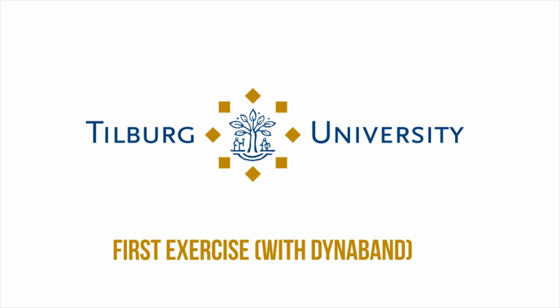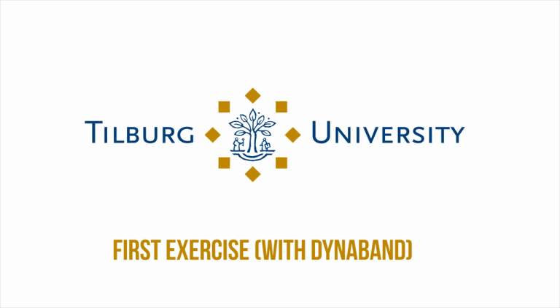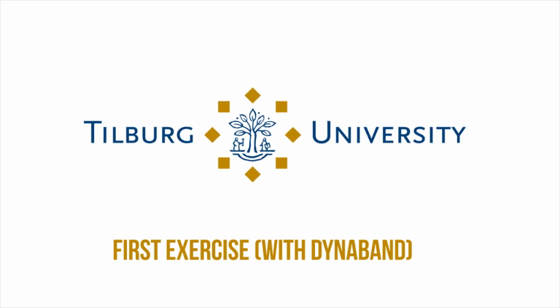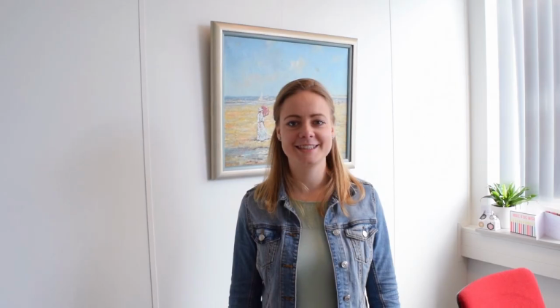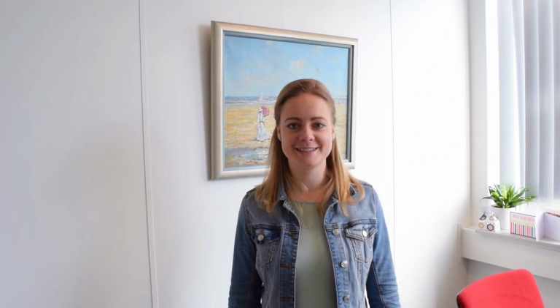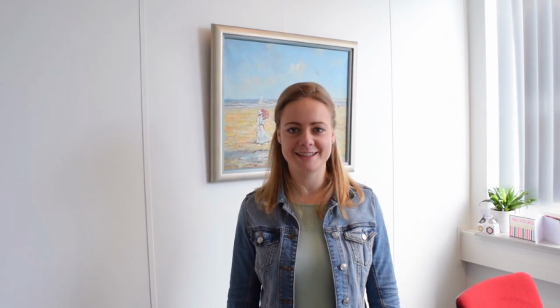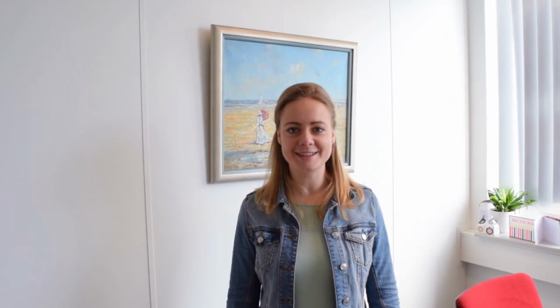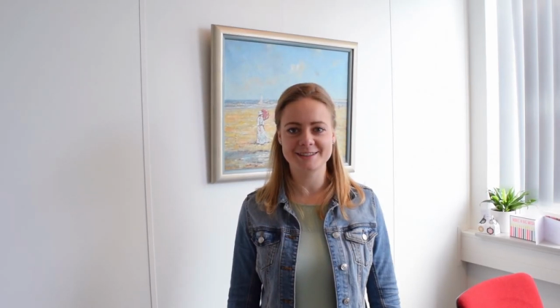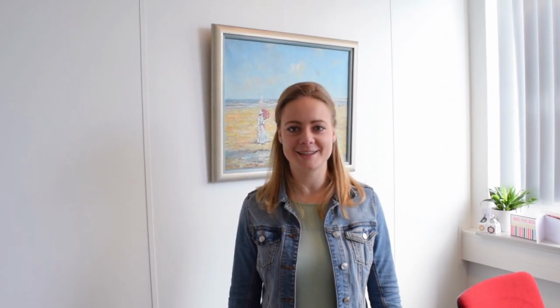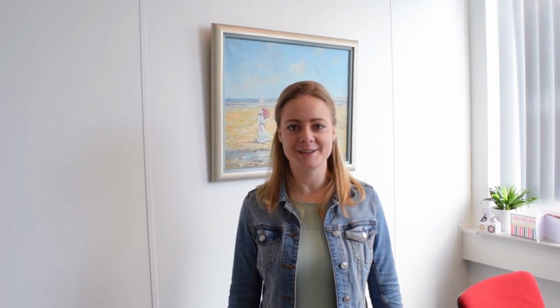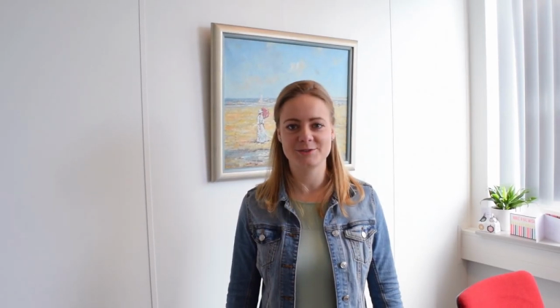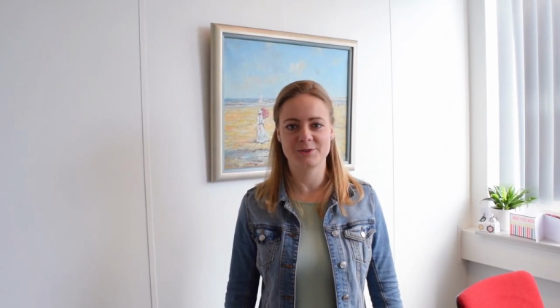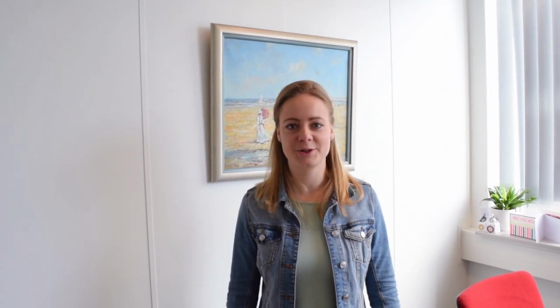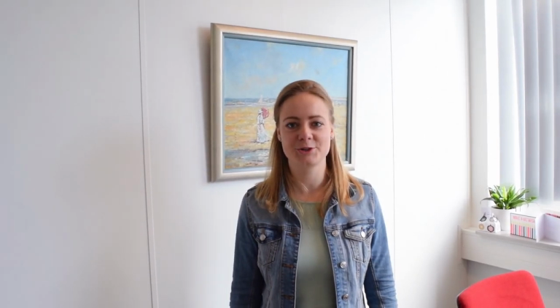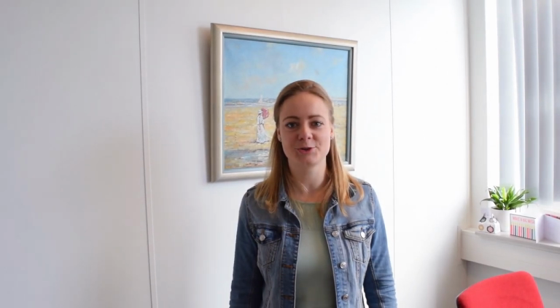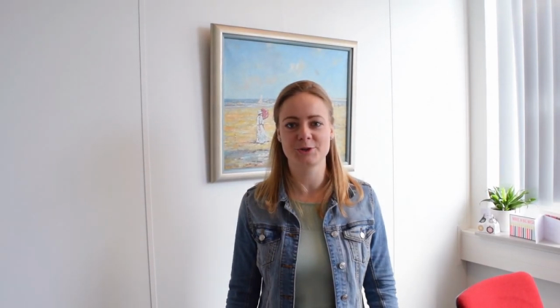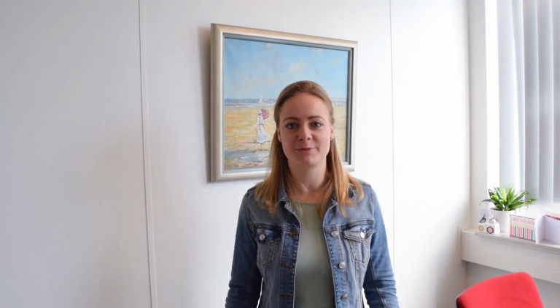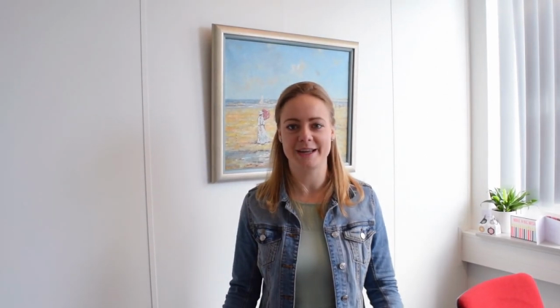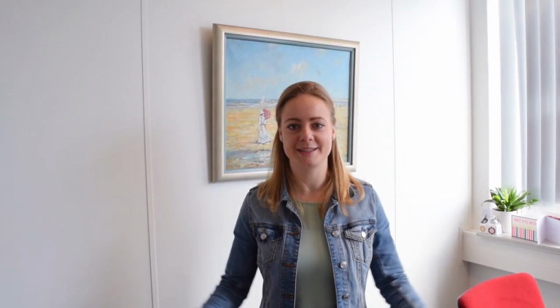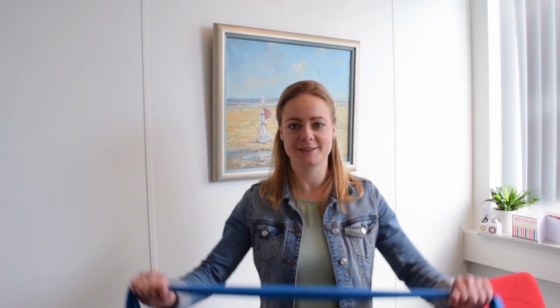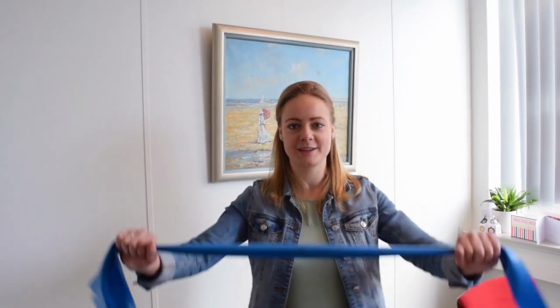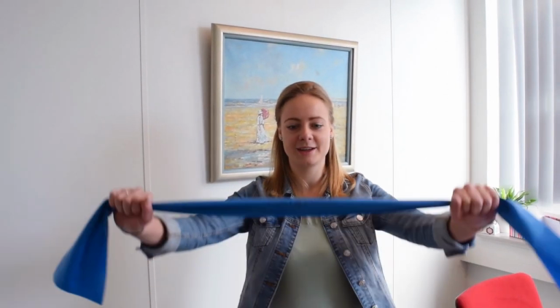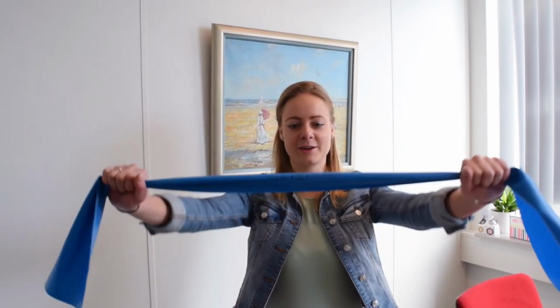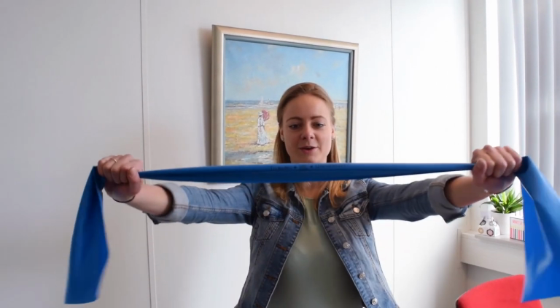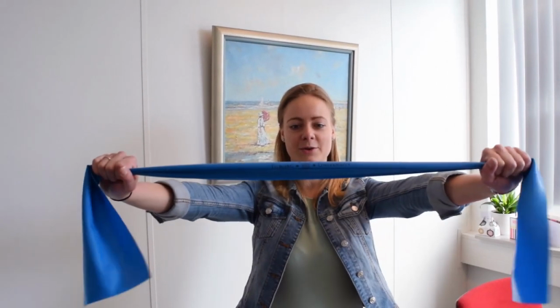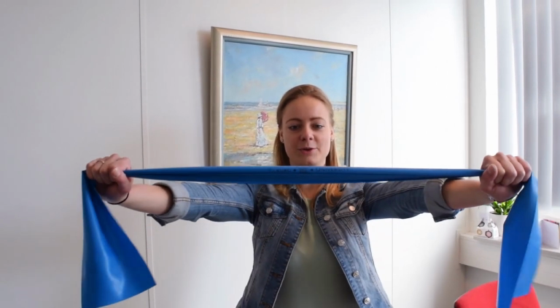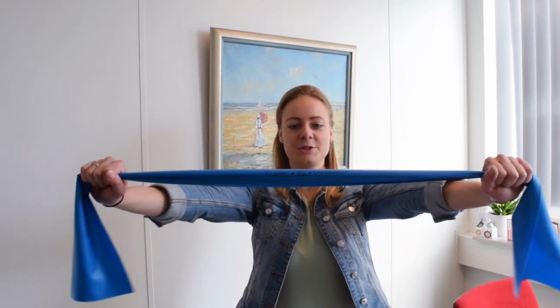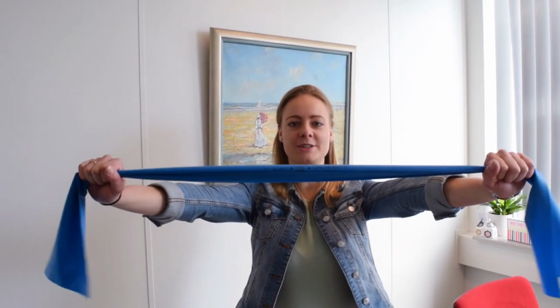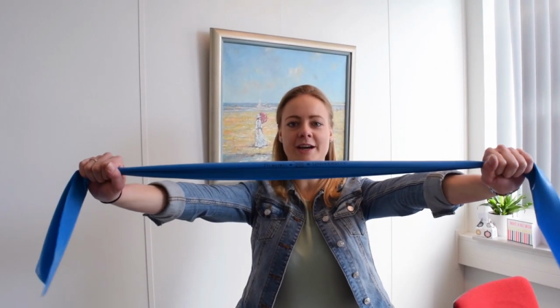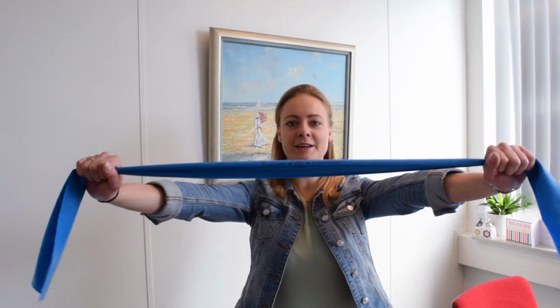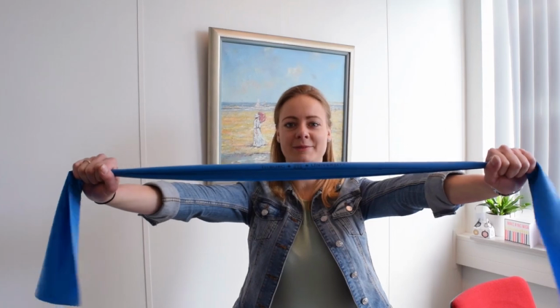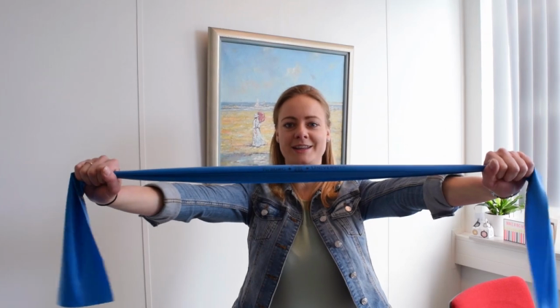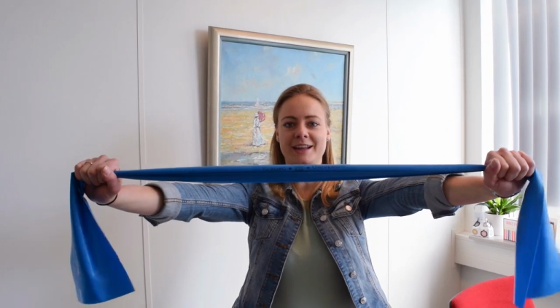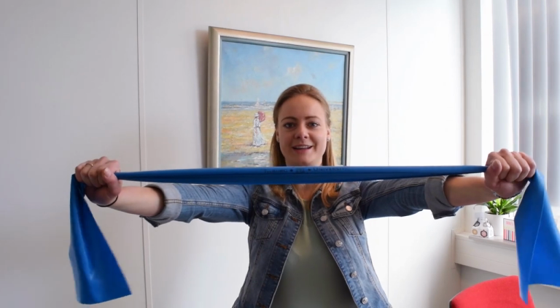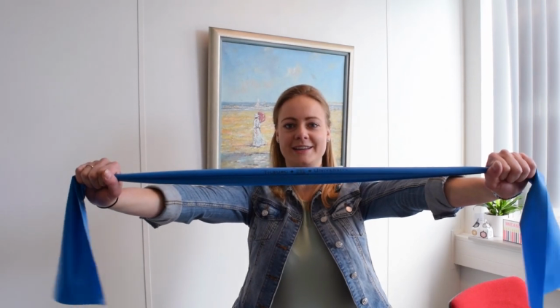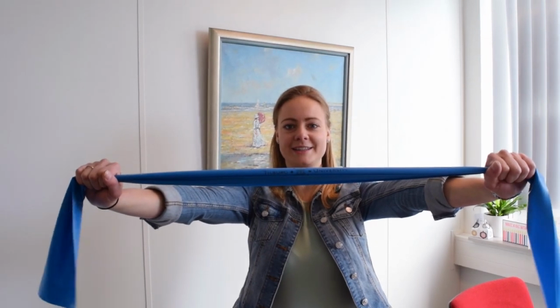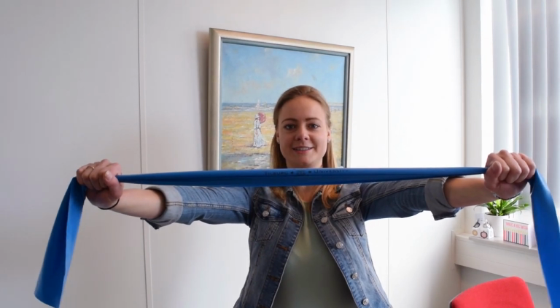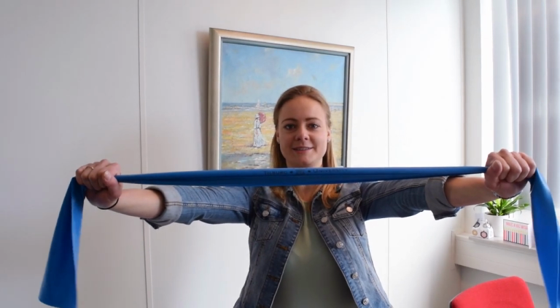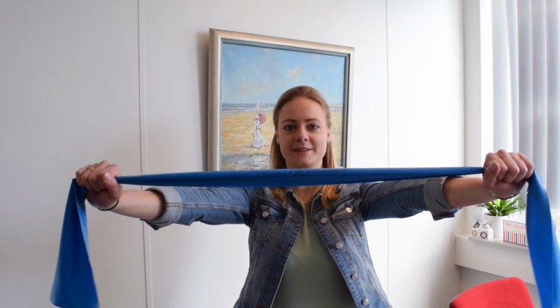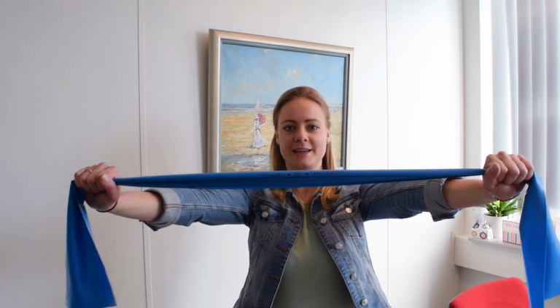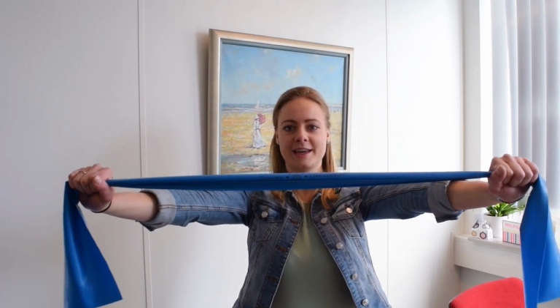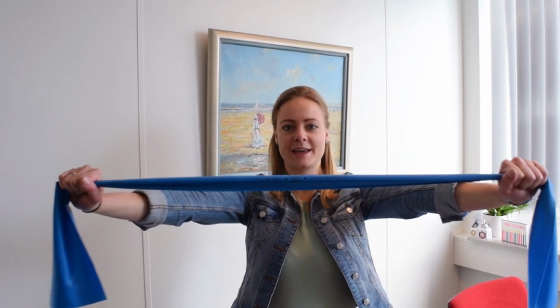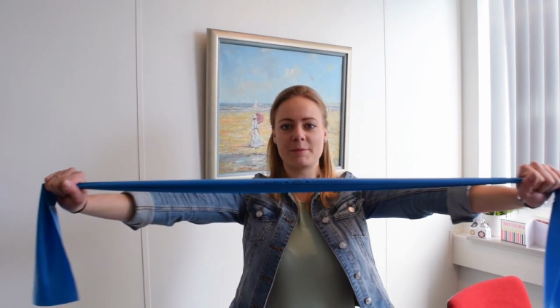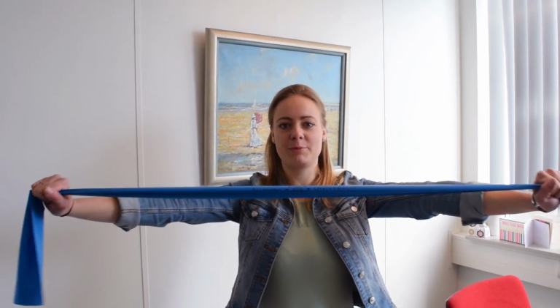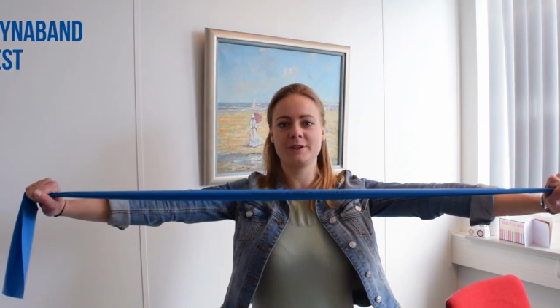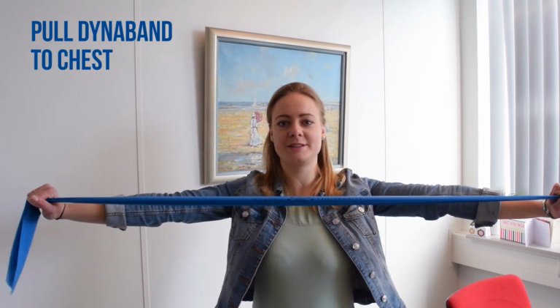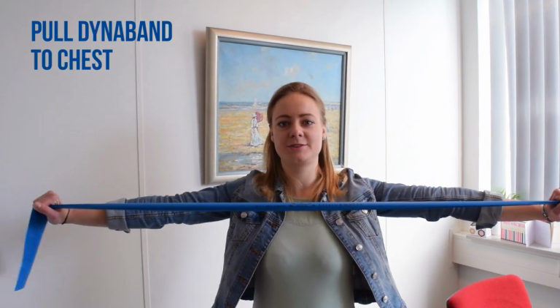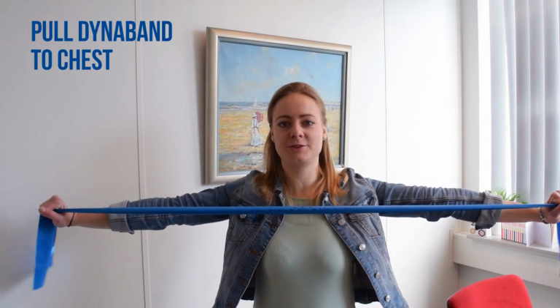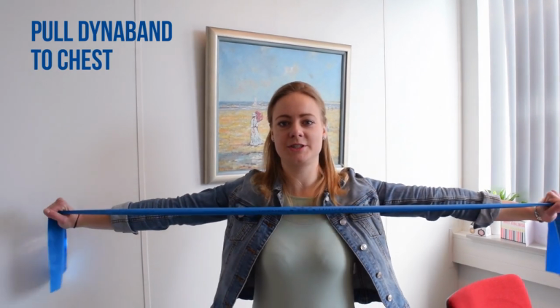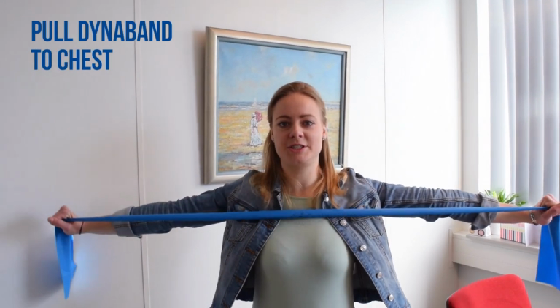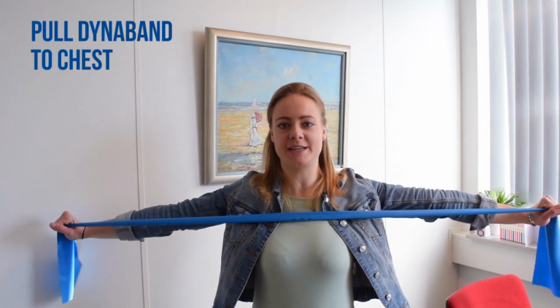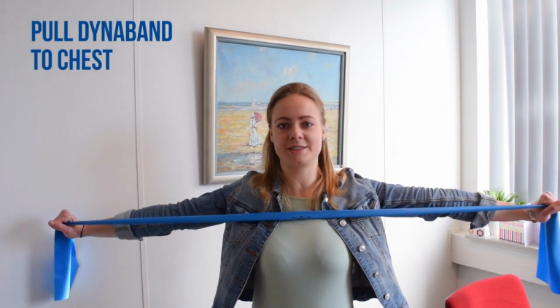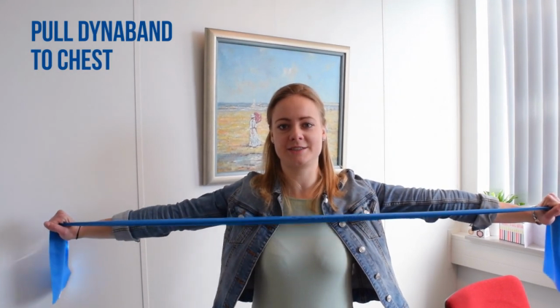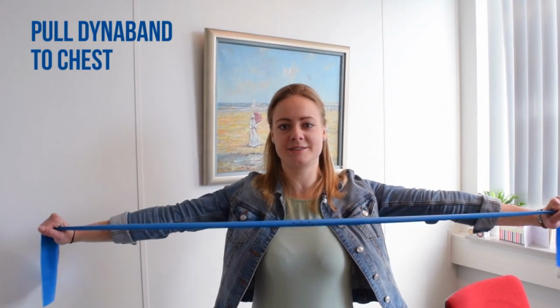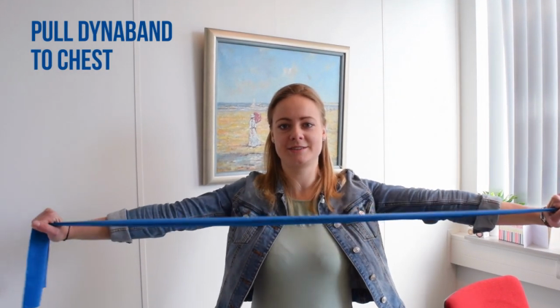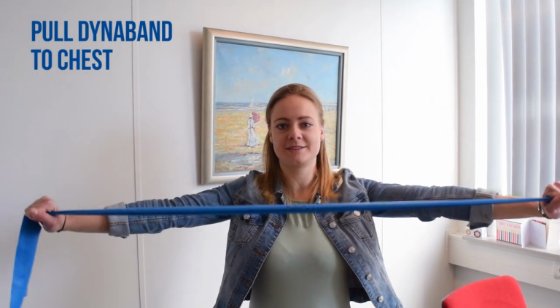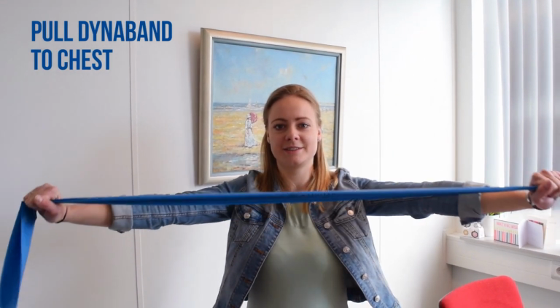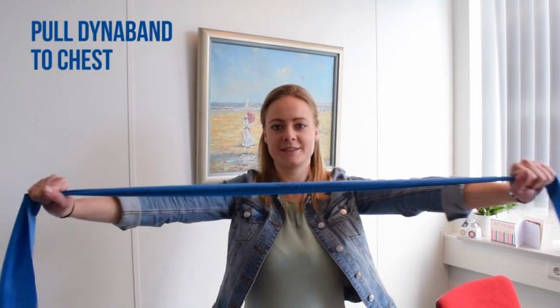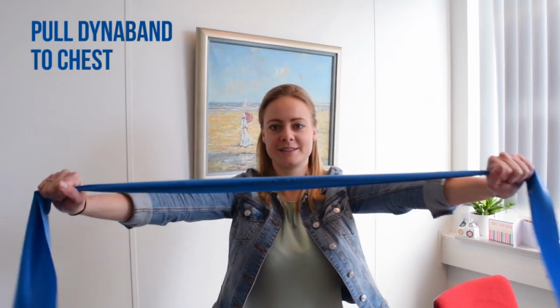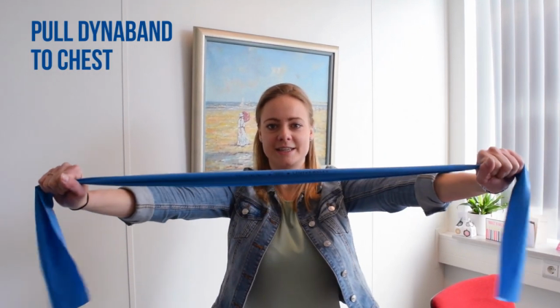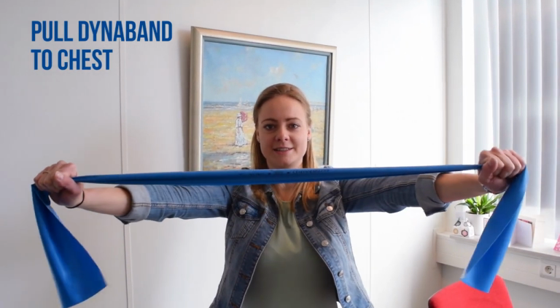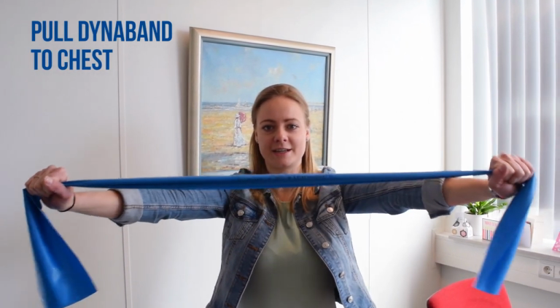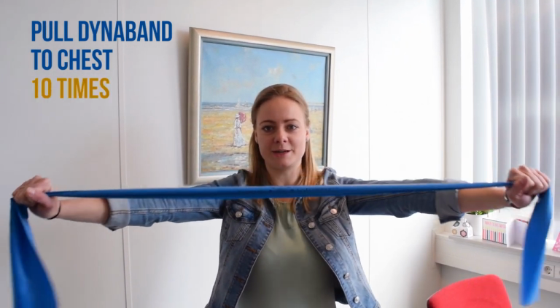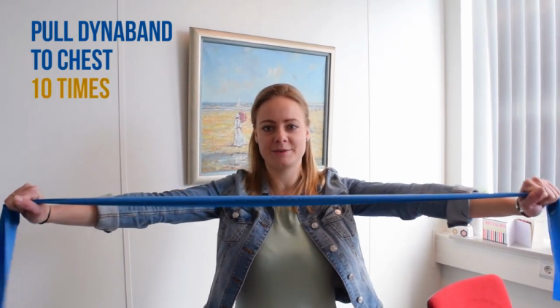This is an exercise for your shoulder blades. Hold your DynaBand like this and pull it to your chest. Ten times.